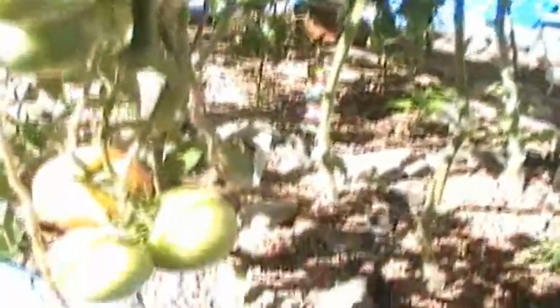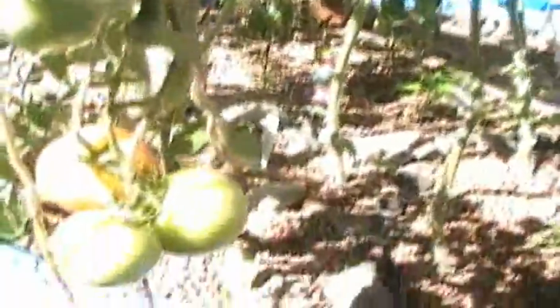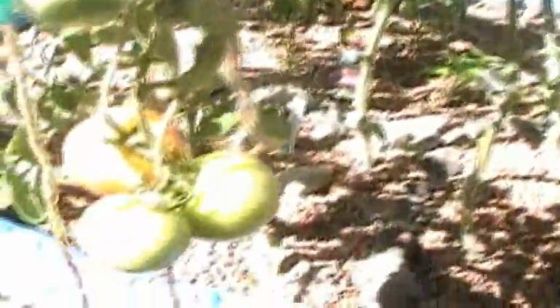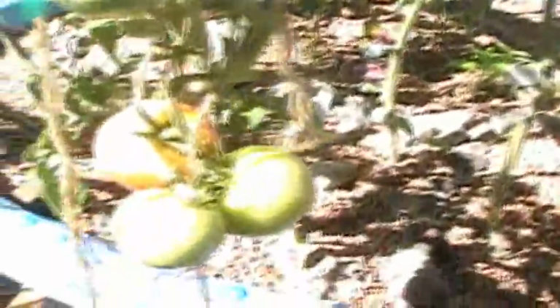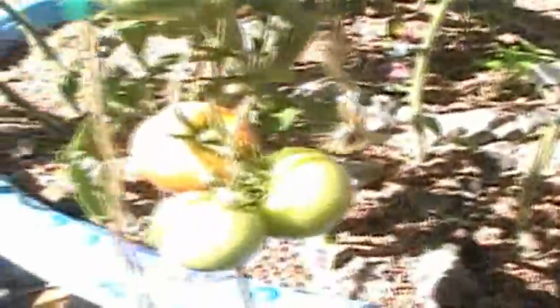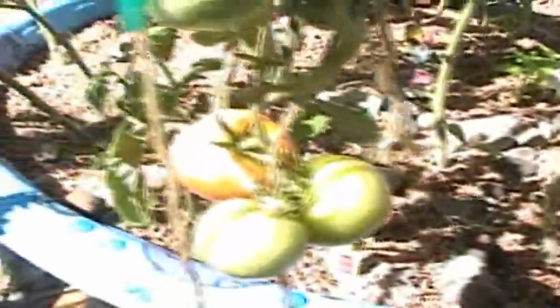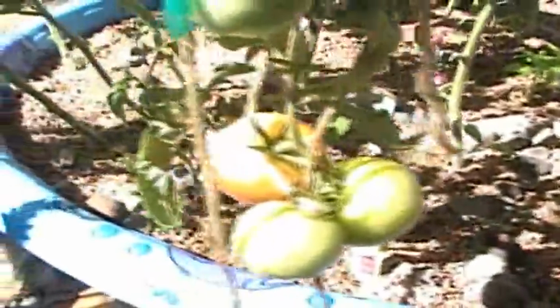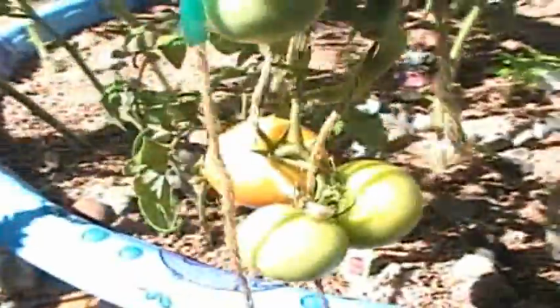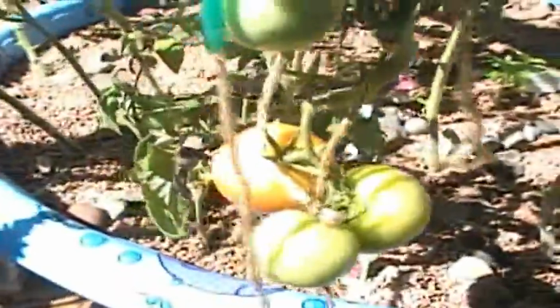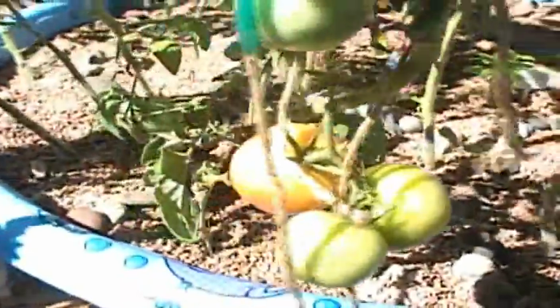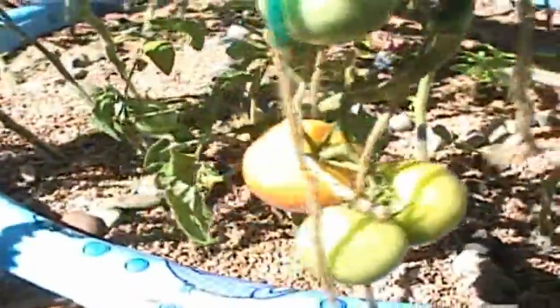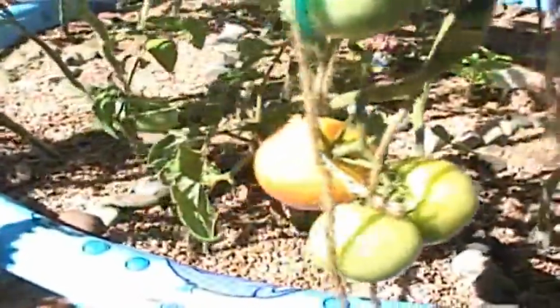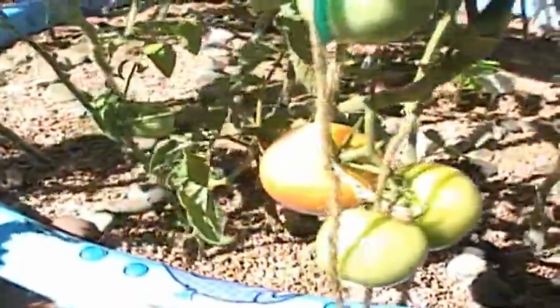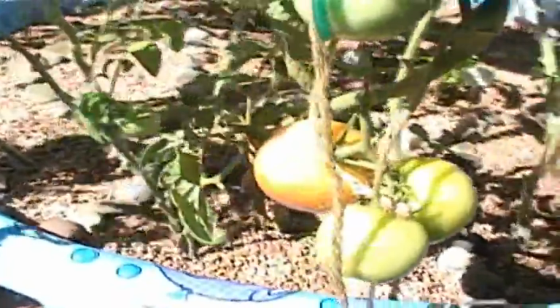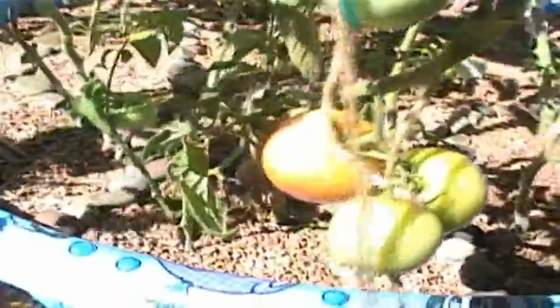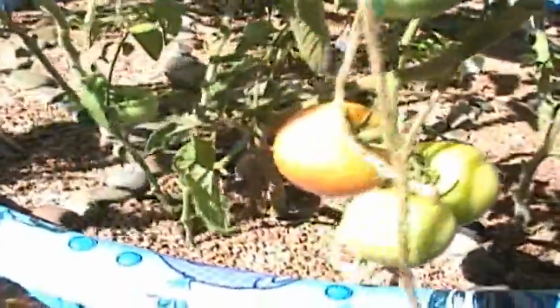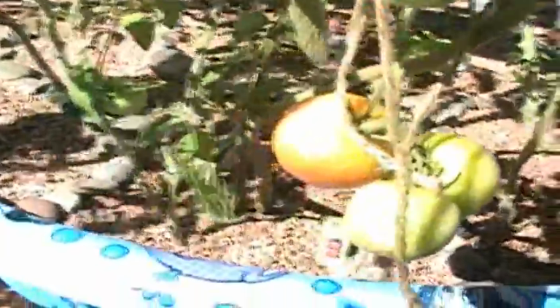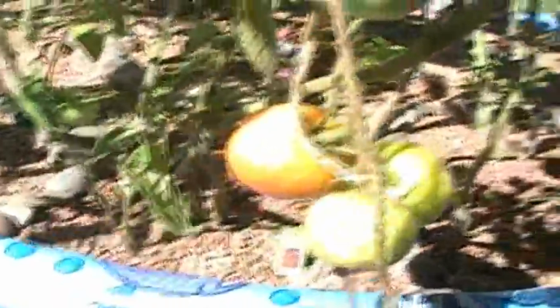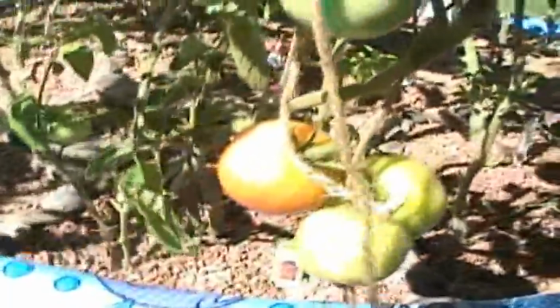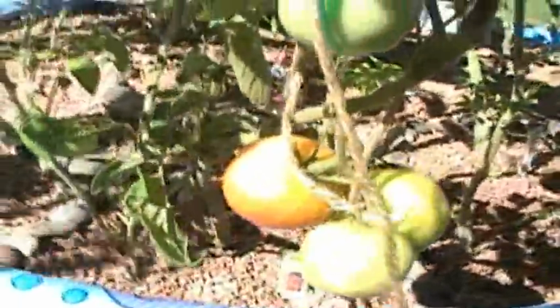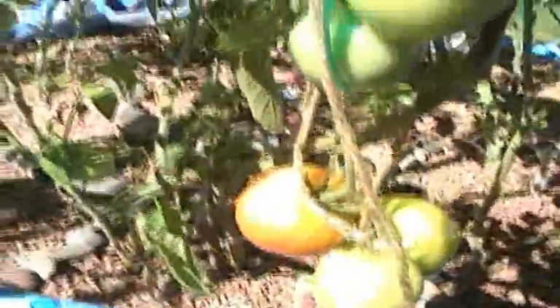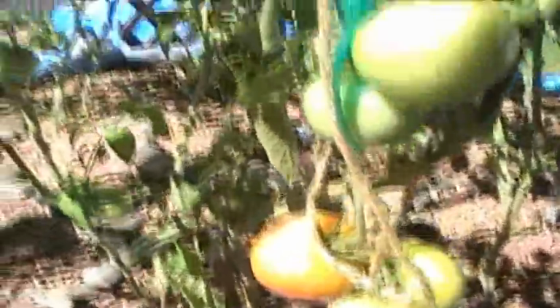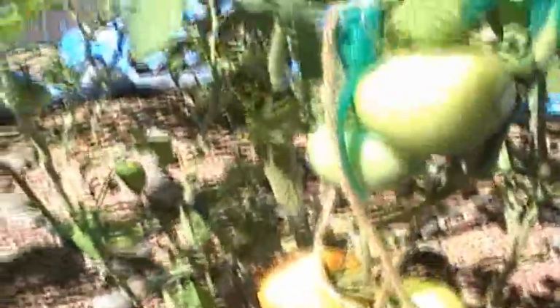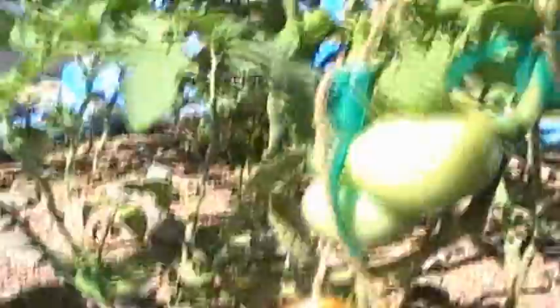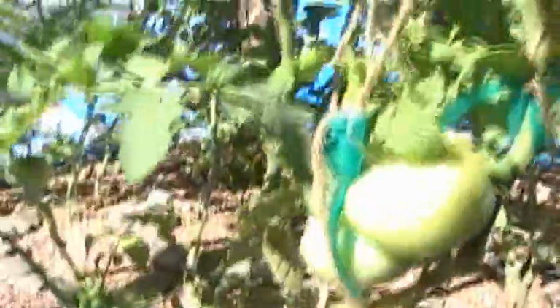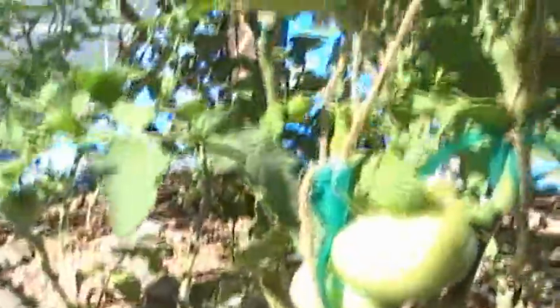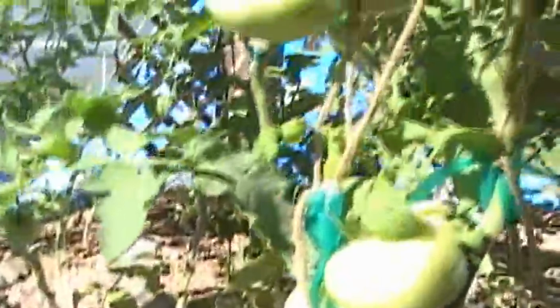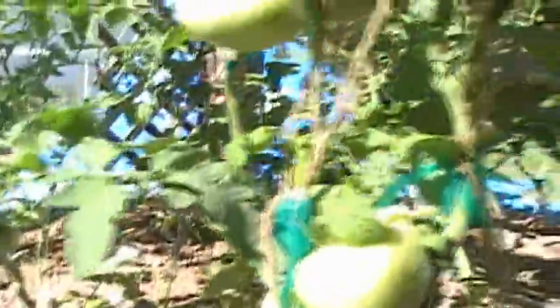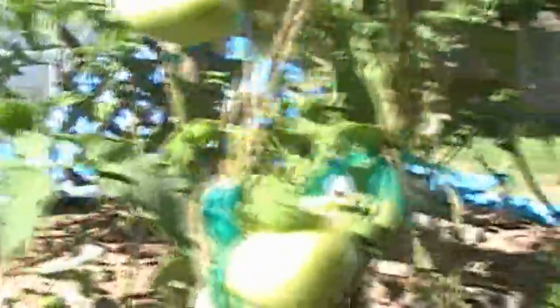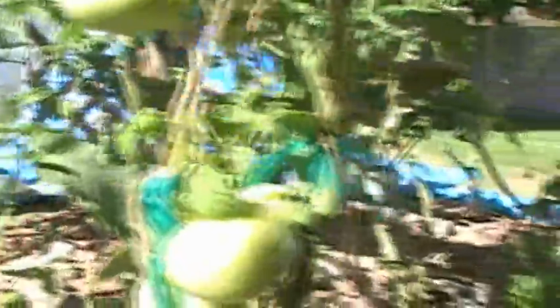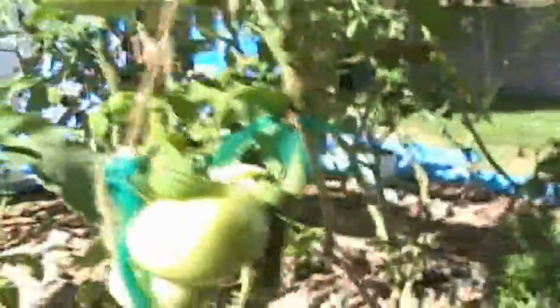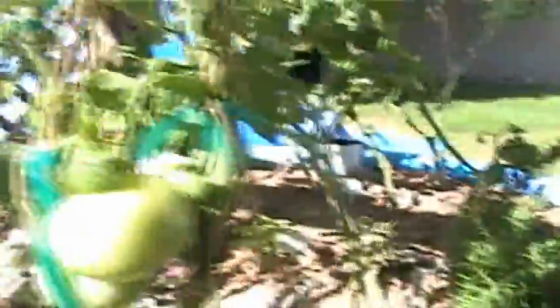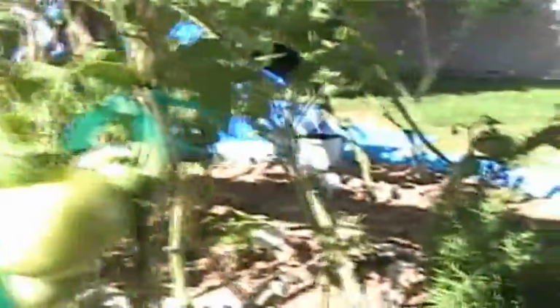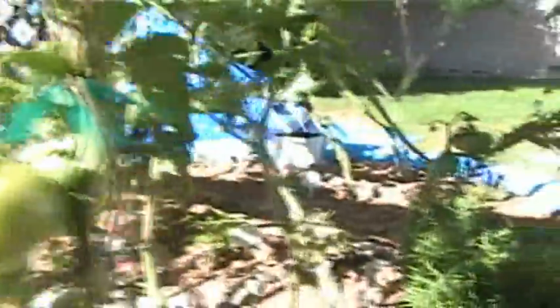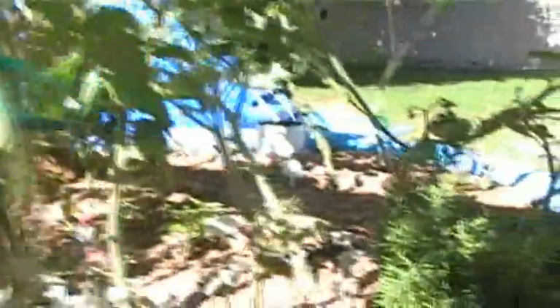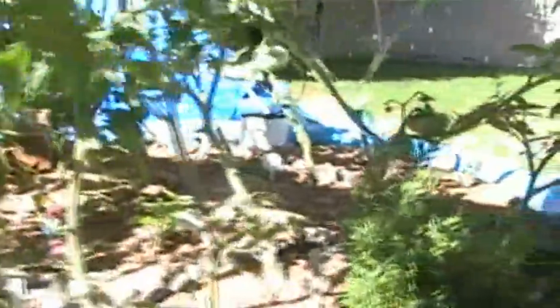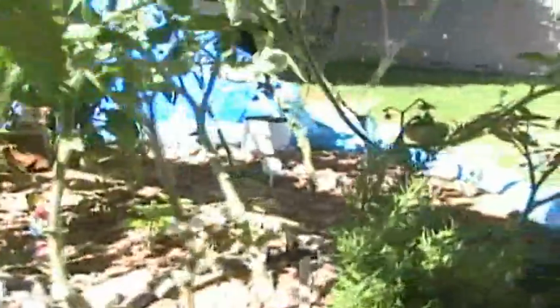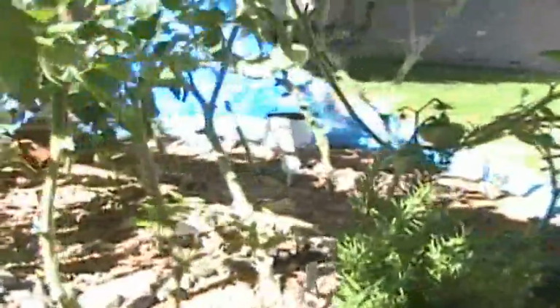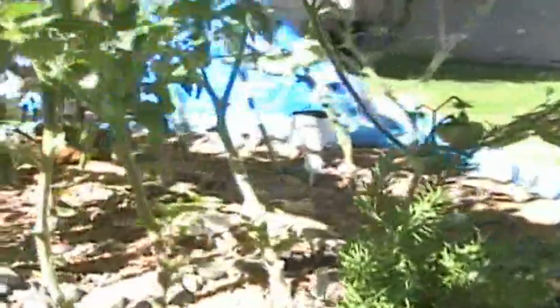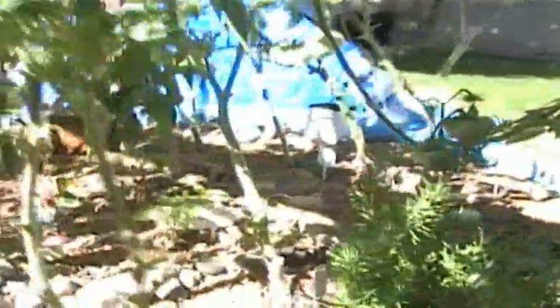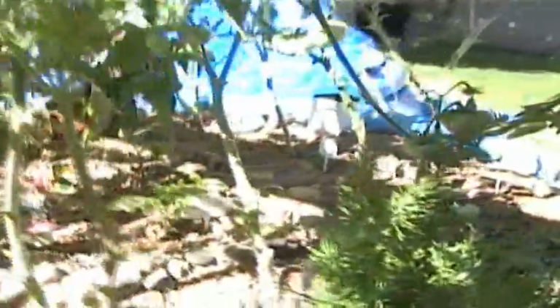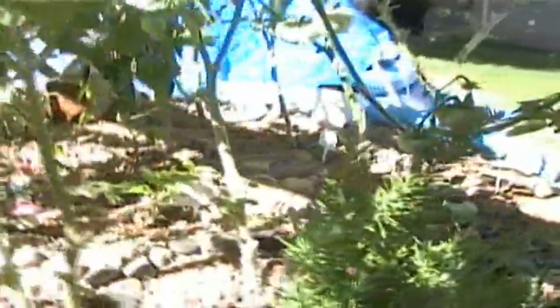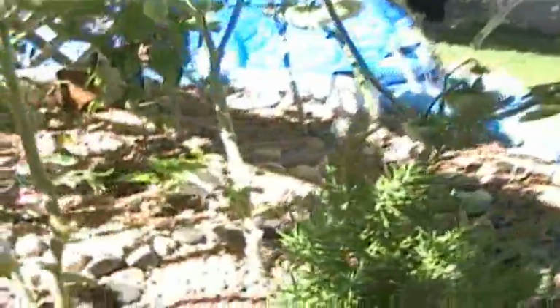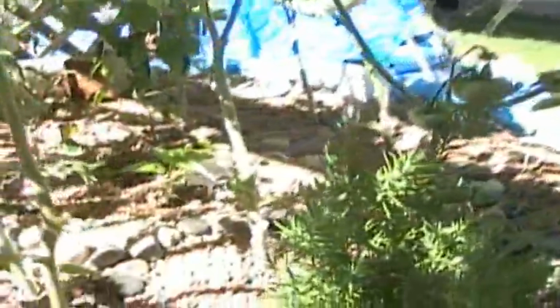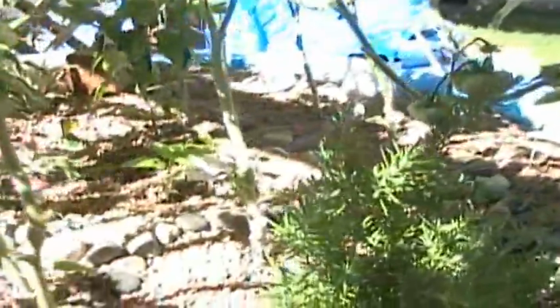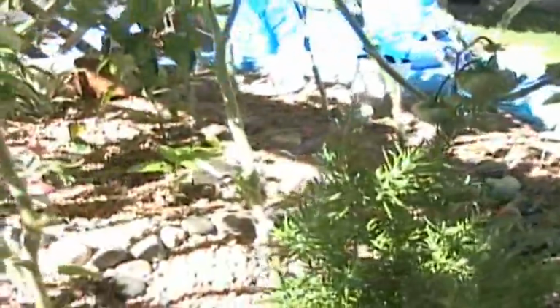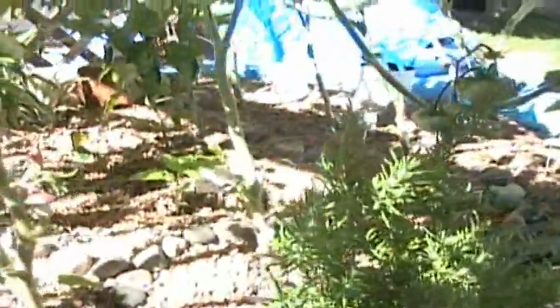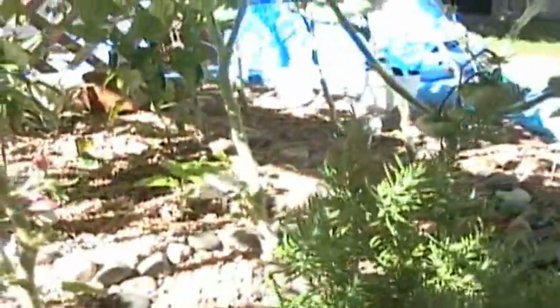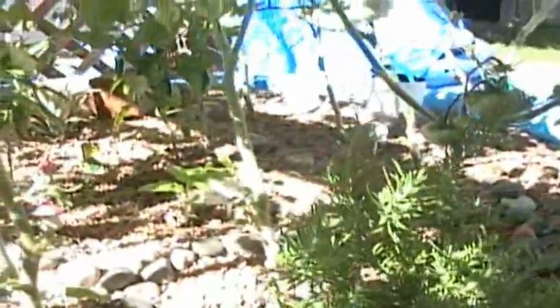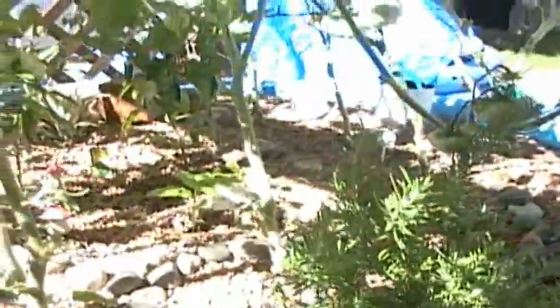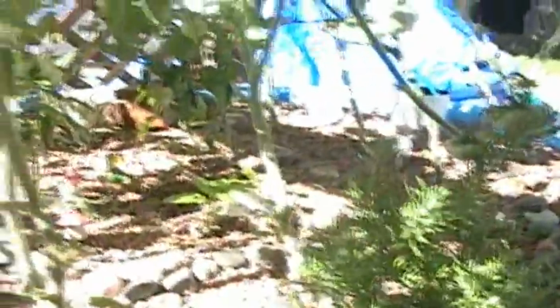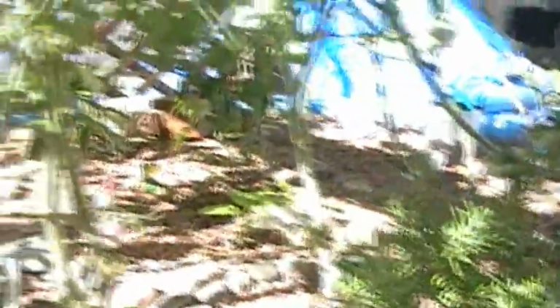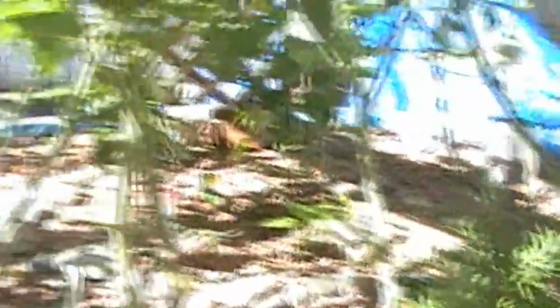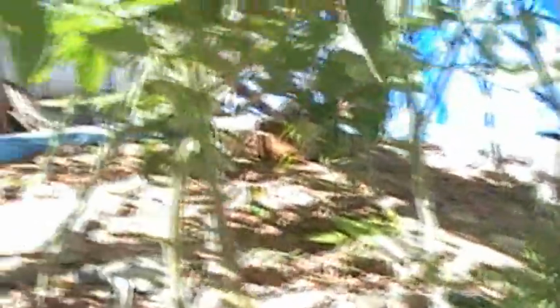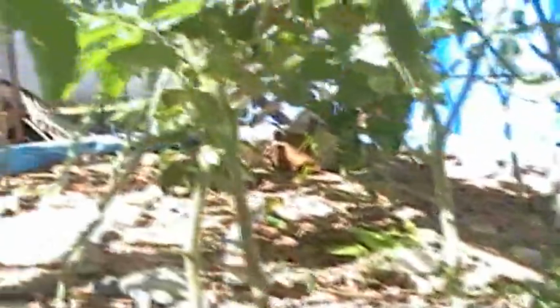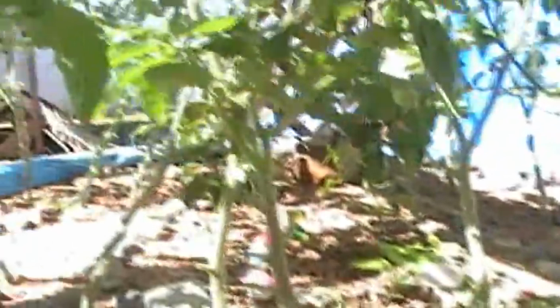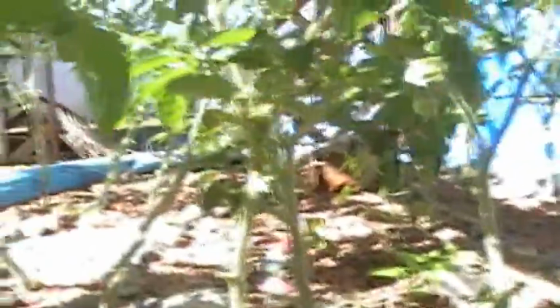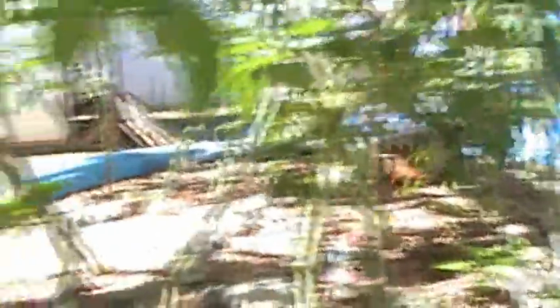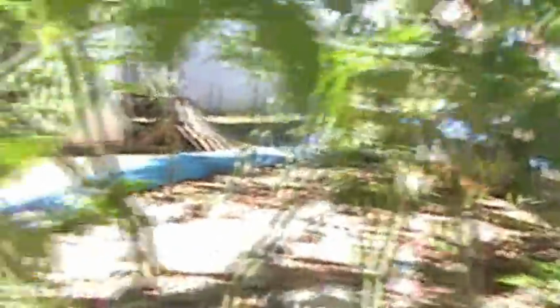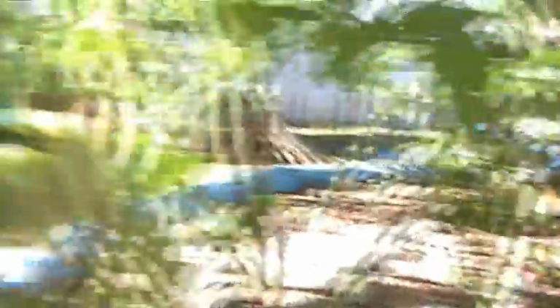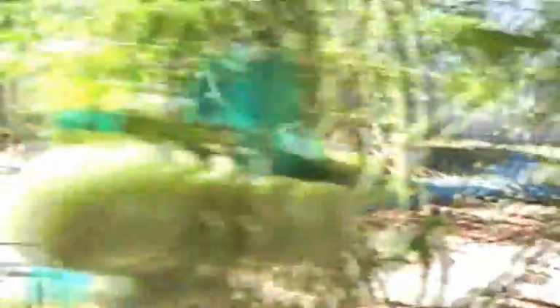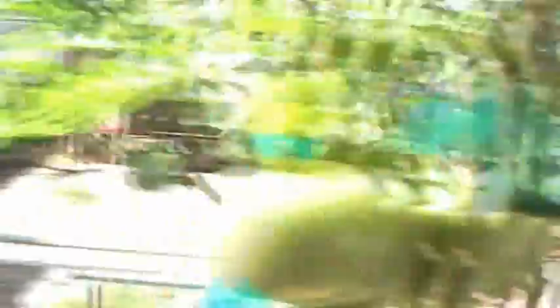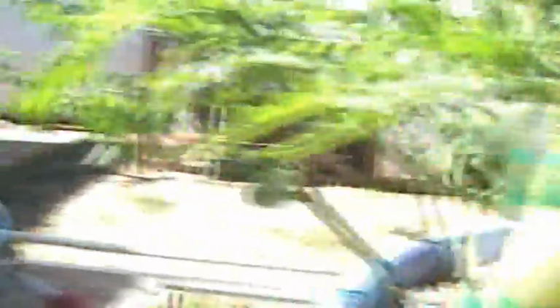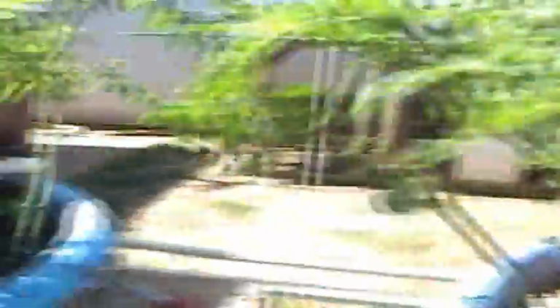The tomatoes are looking good. We've got some ripening on the vine and they're delicious. And we put the last of our seedlings in the bed.